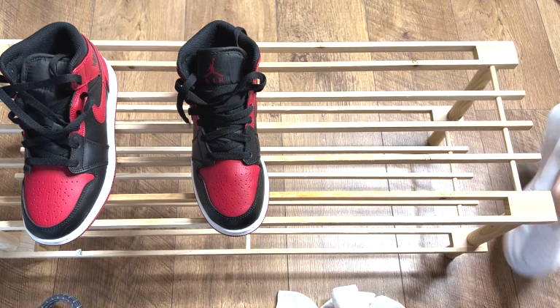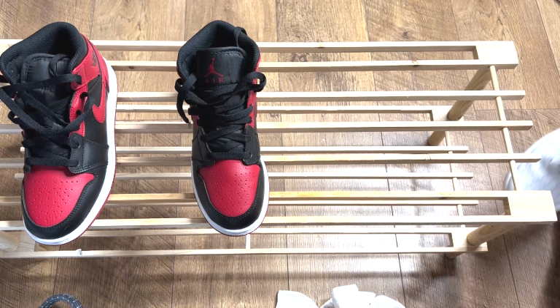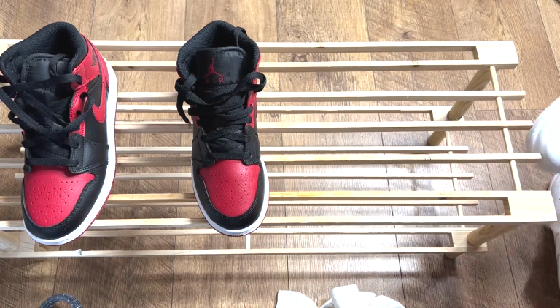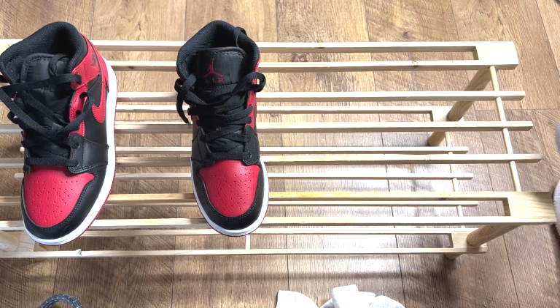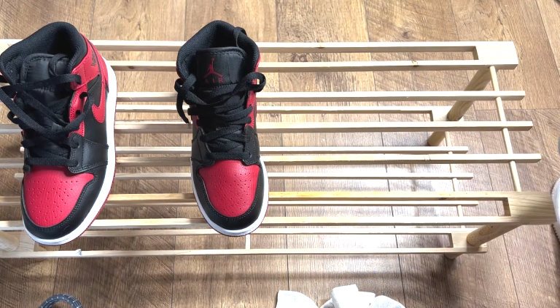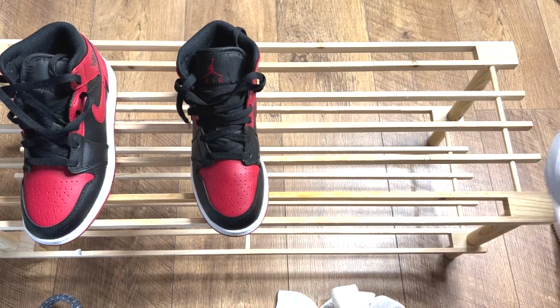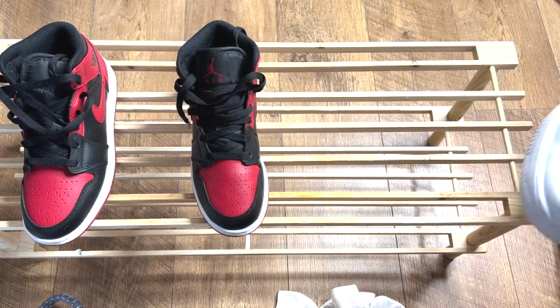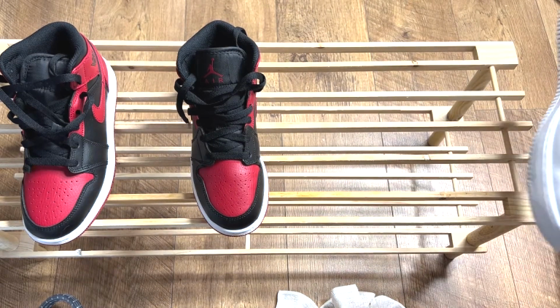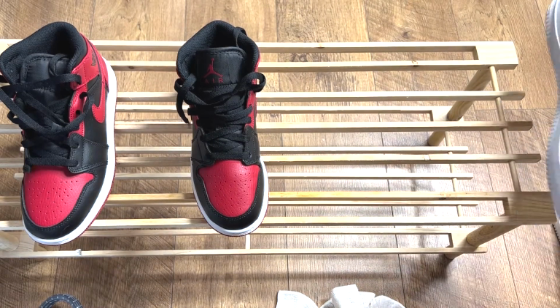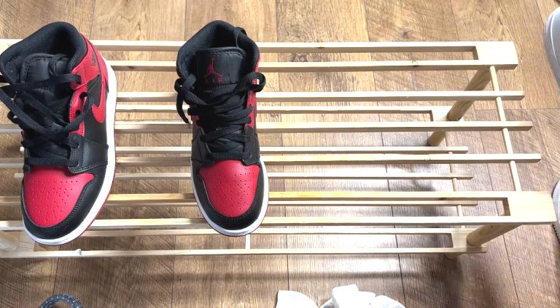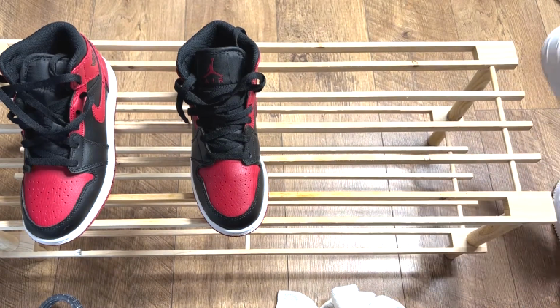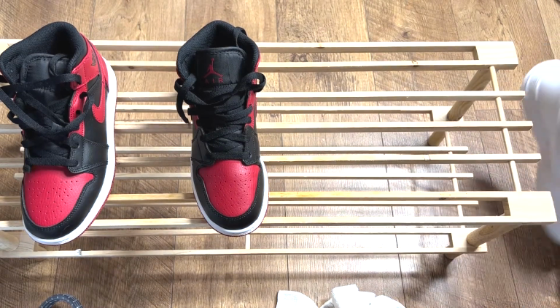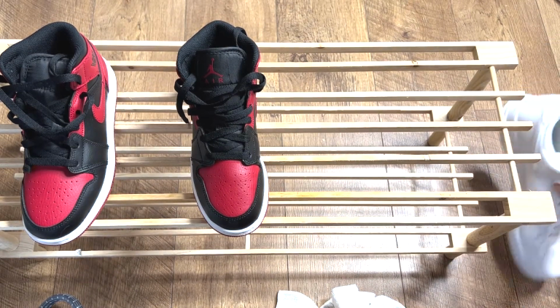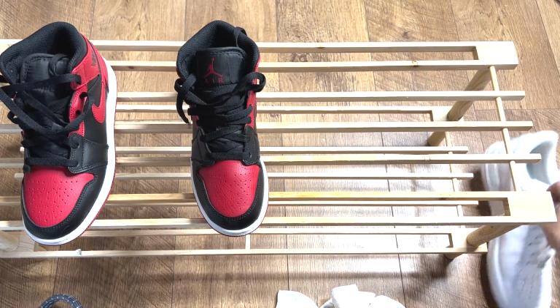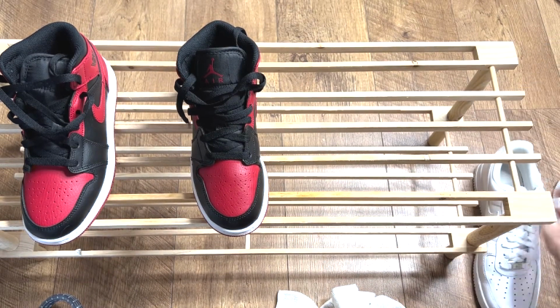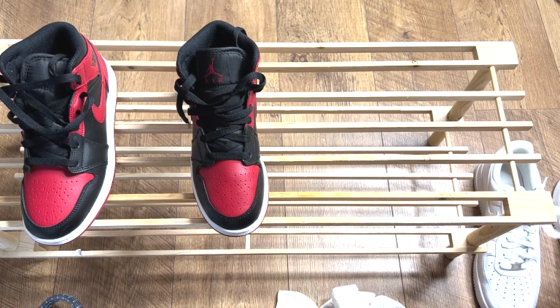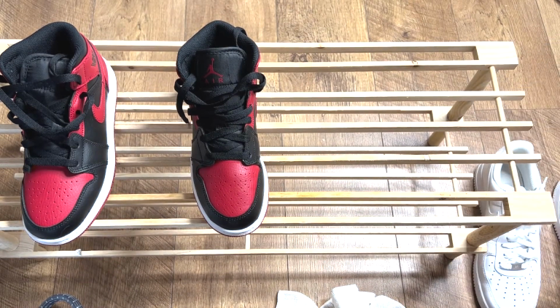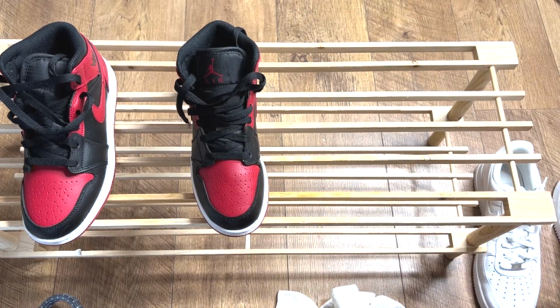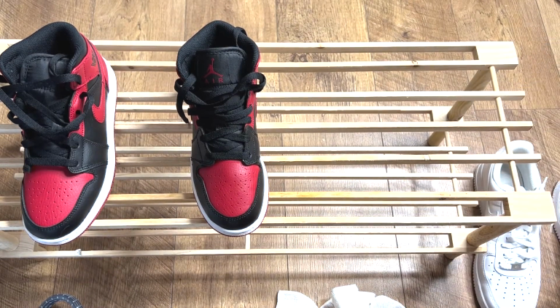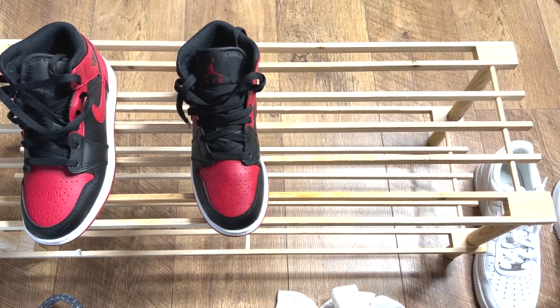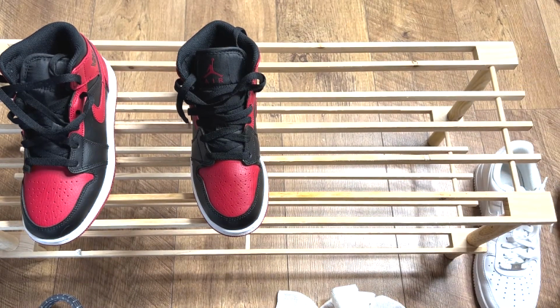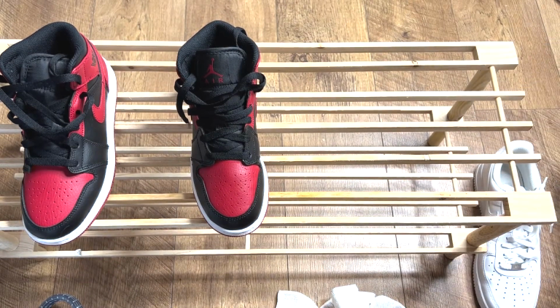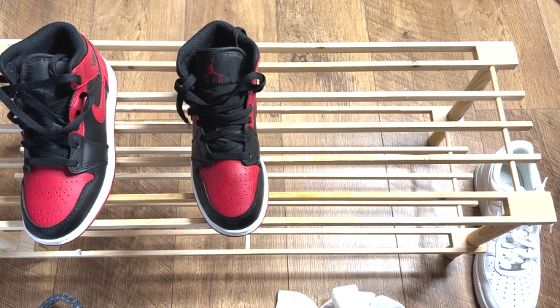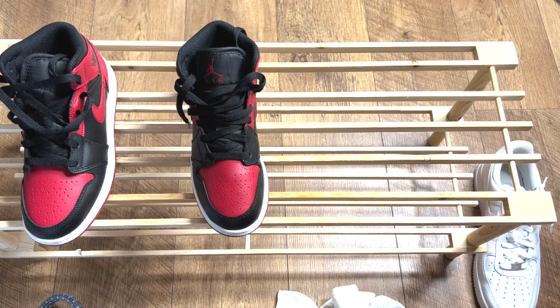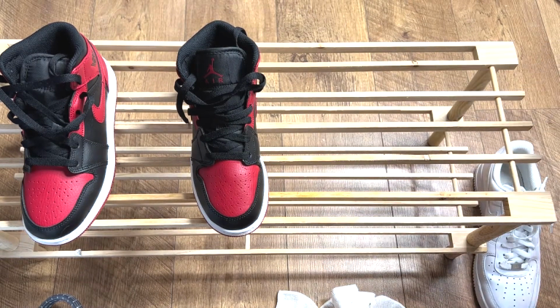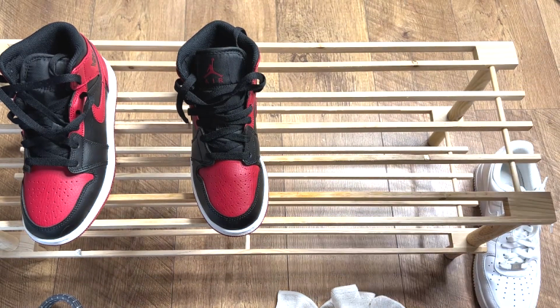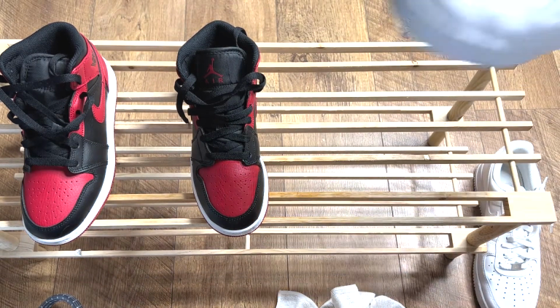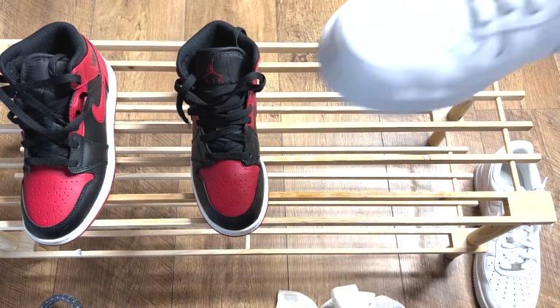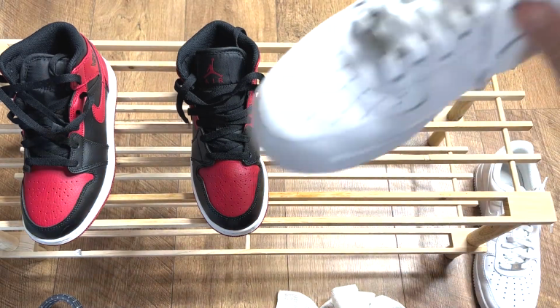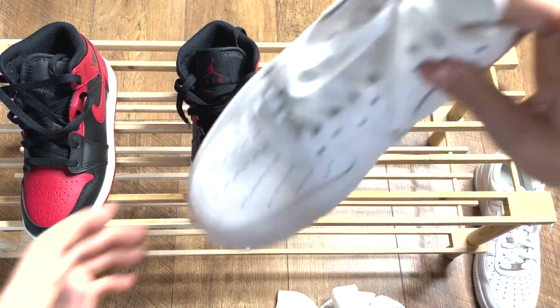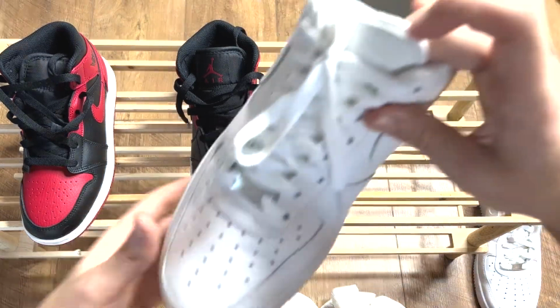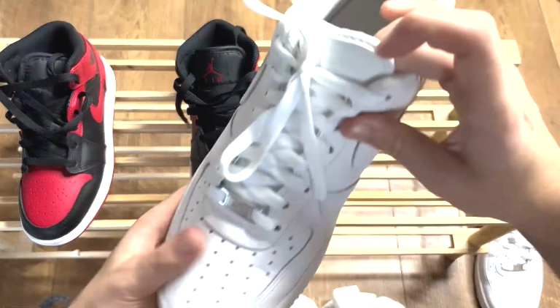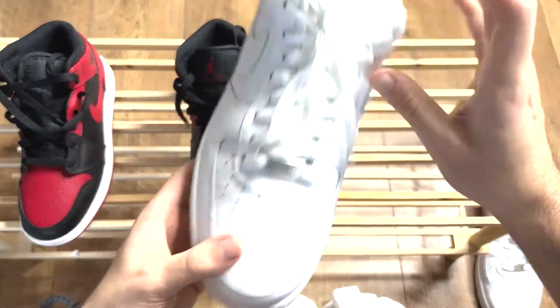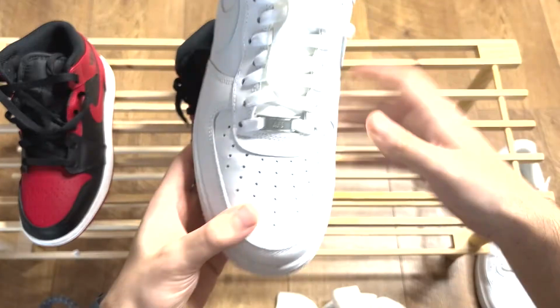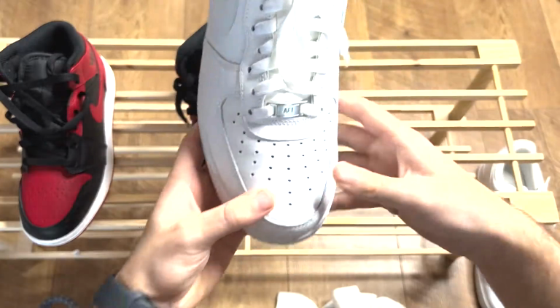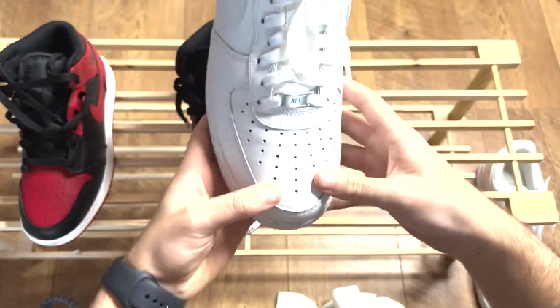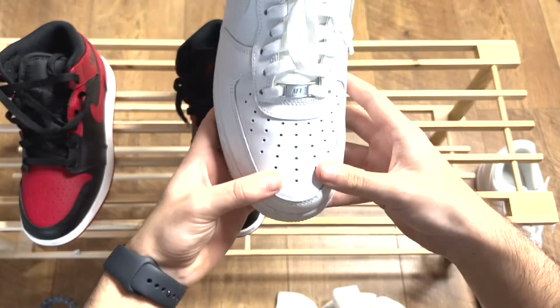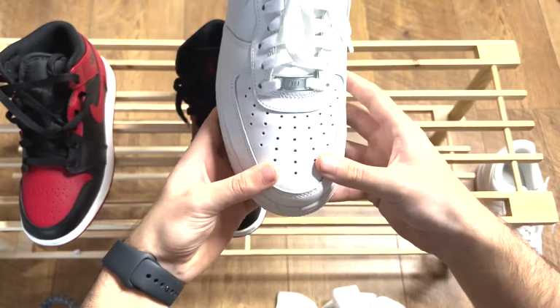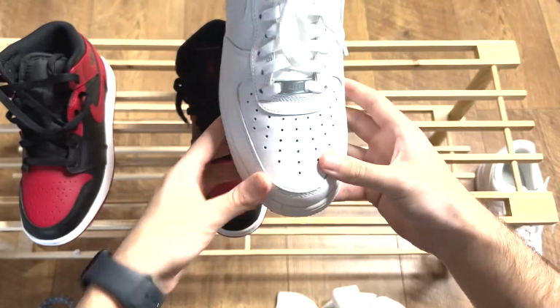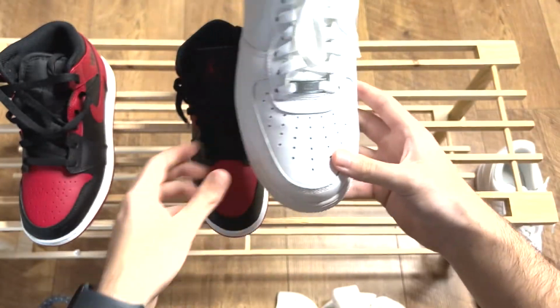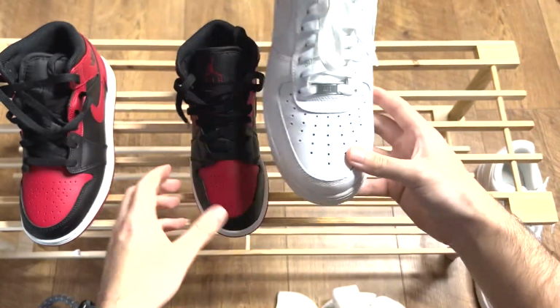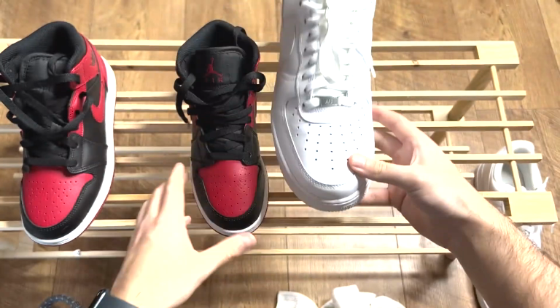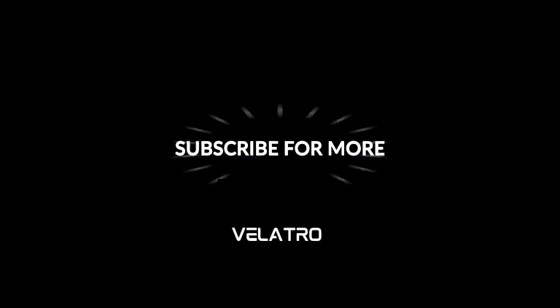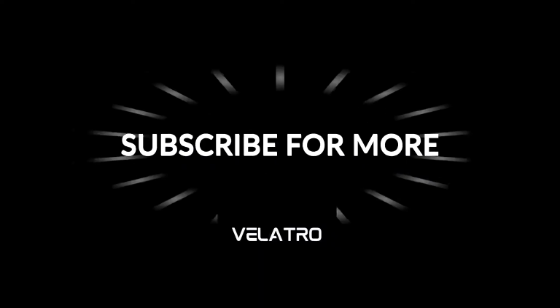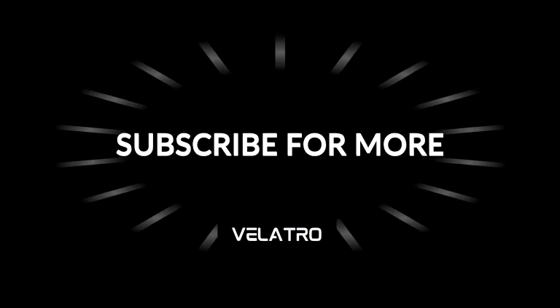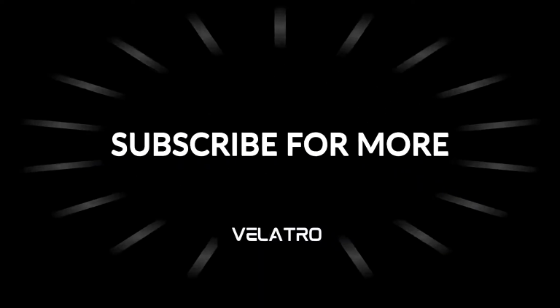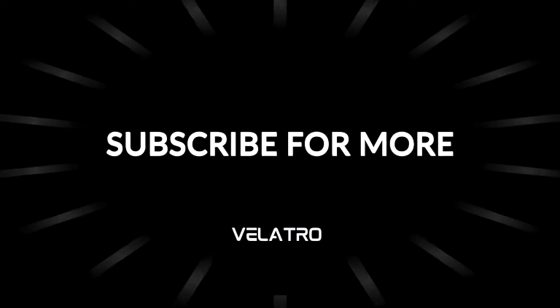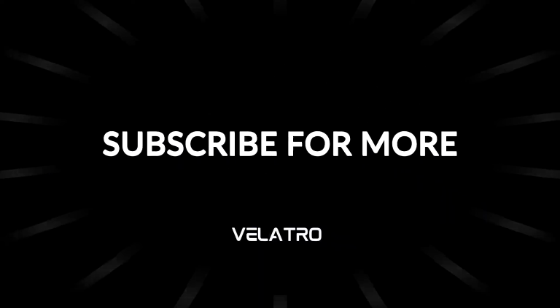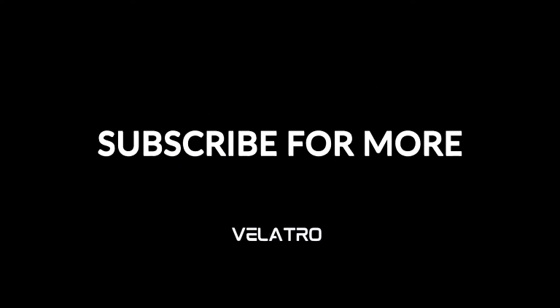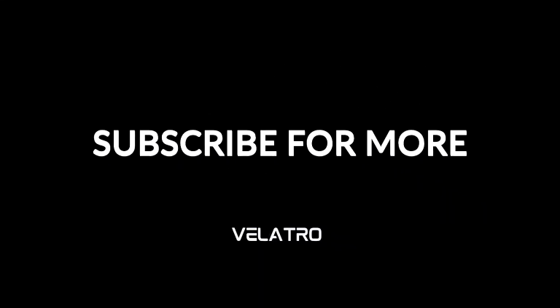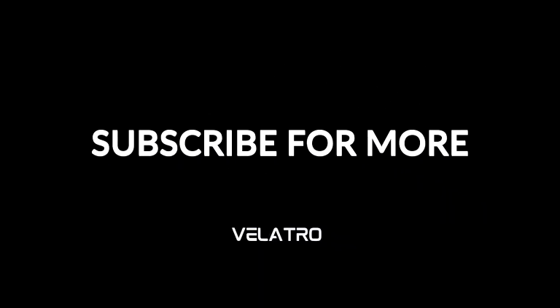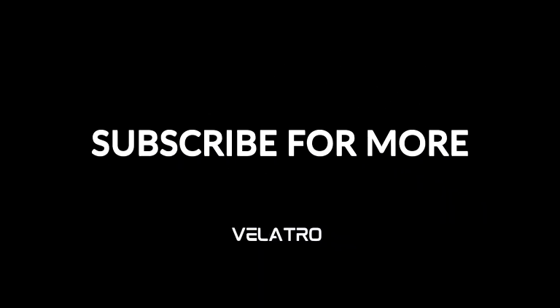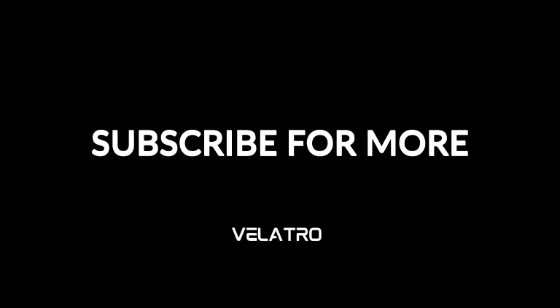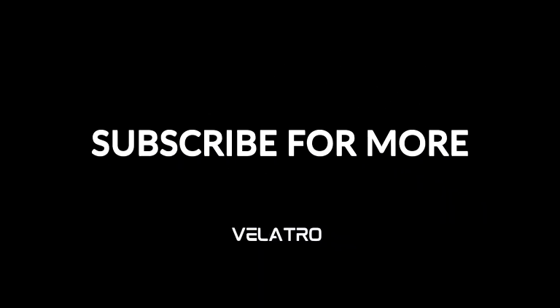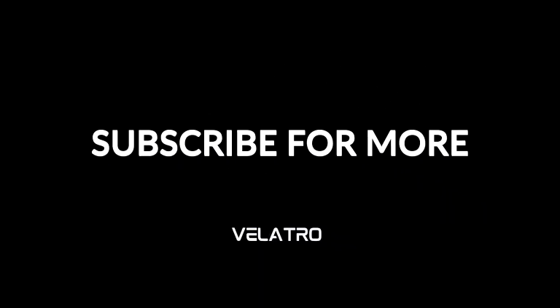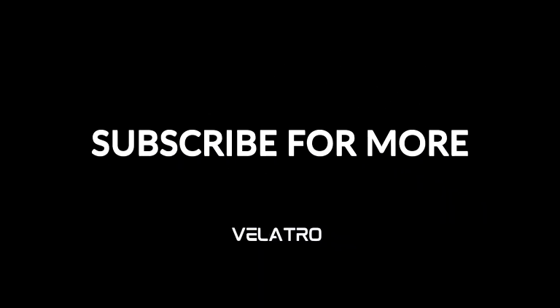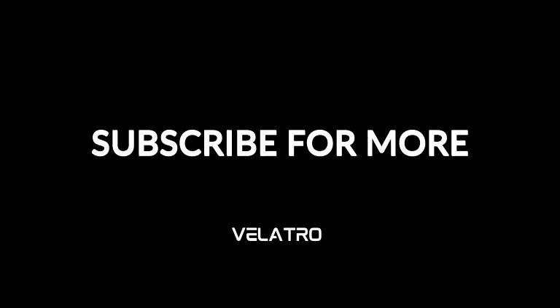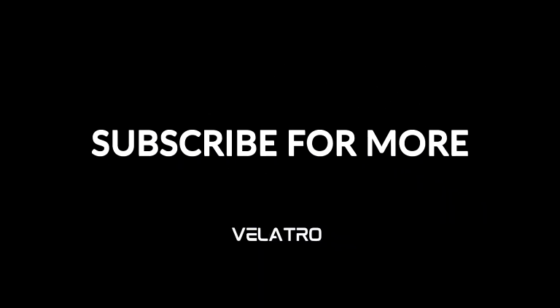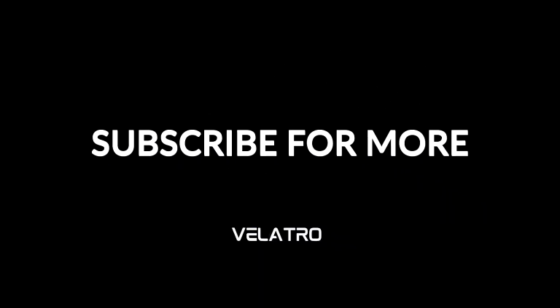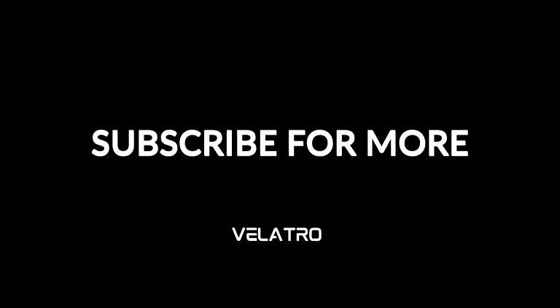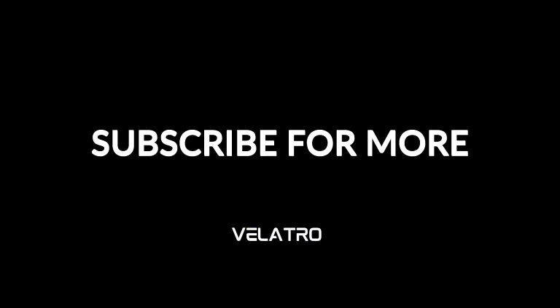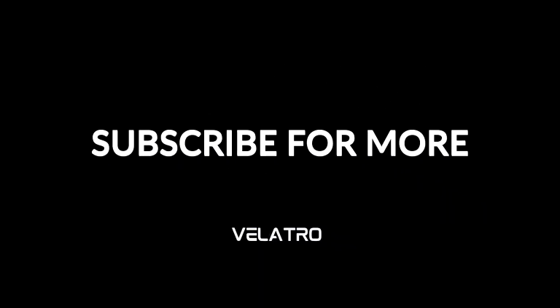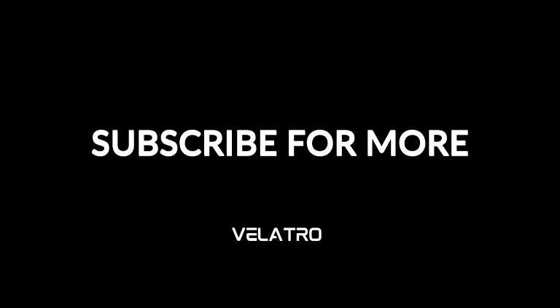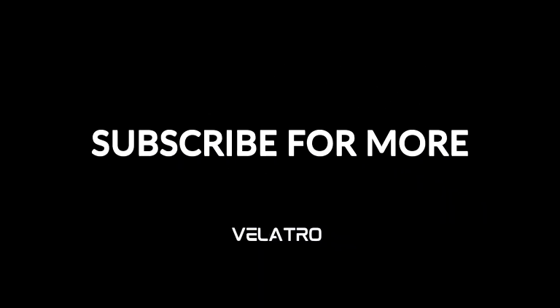If you enjoyed this video or found it at all helpful, please leave a like, comment, or subscribe — it would mean the world.